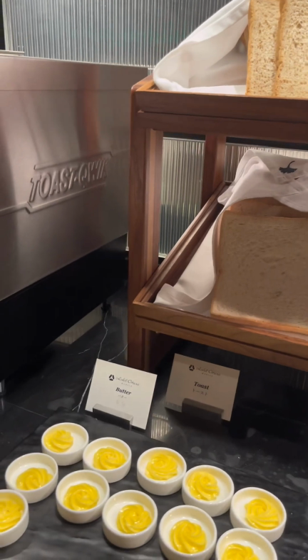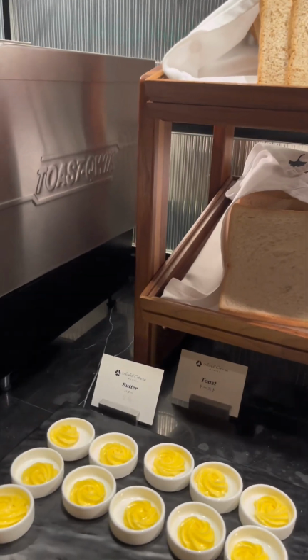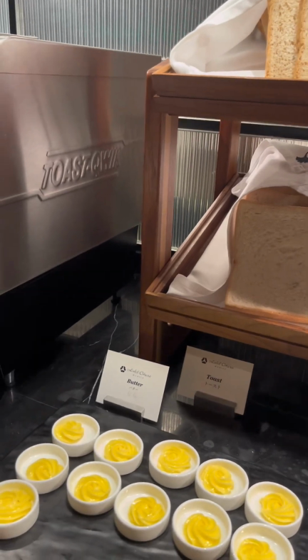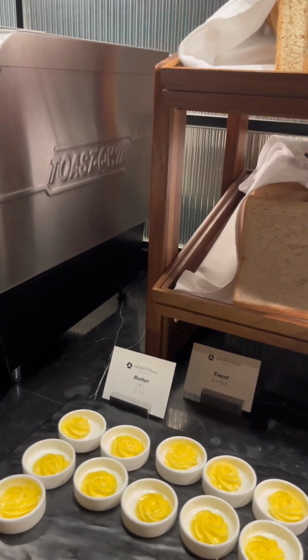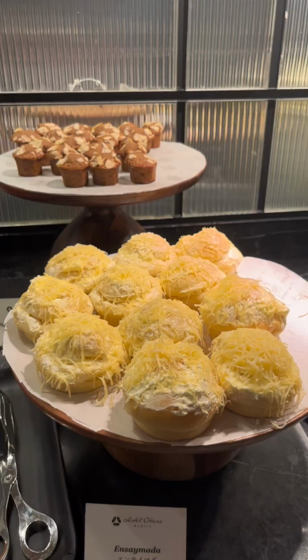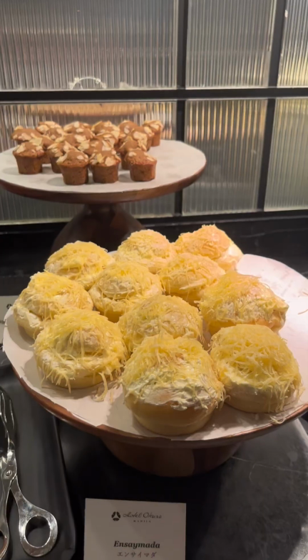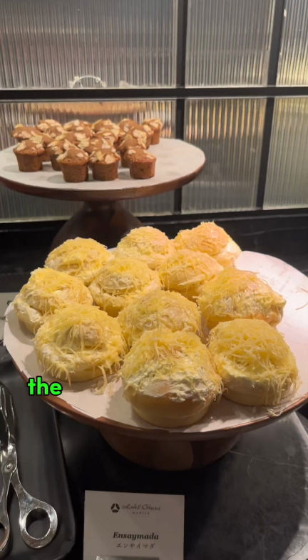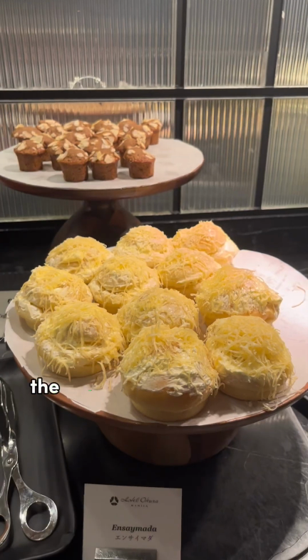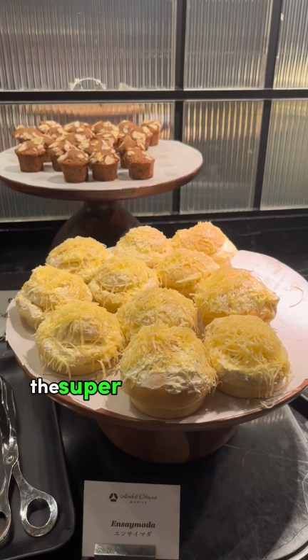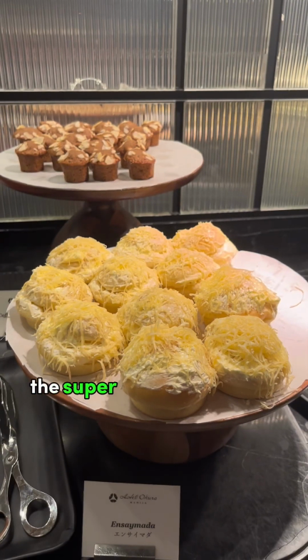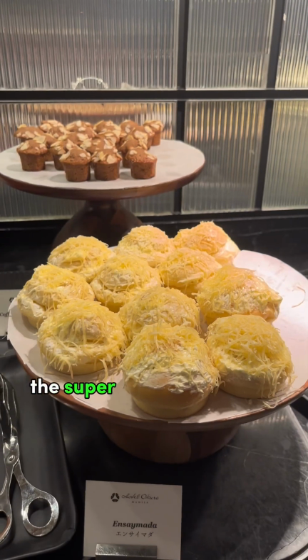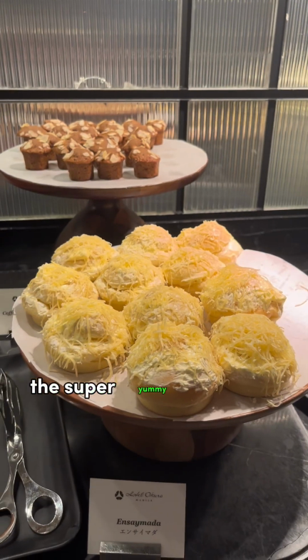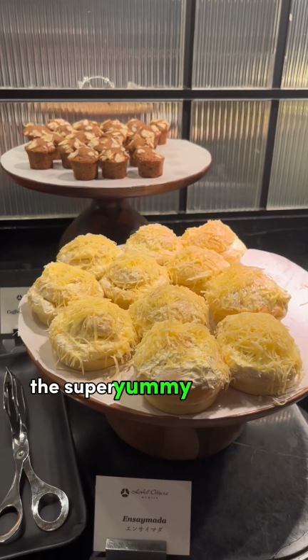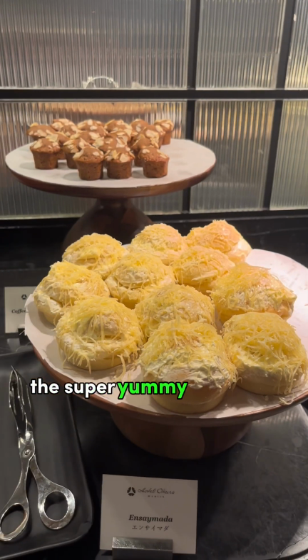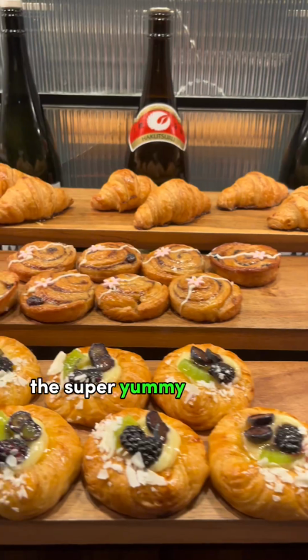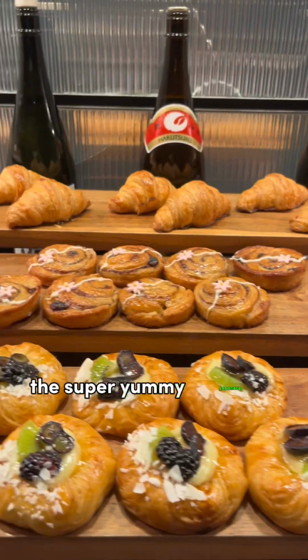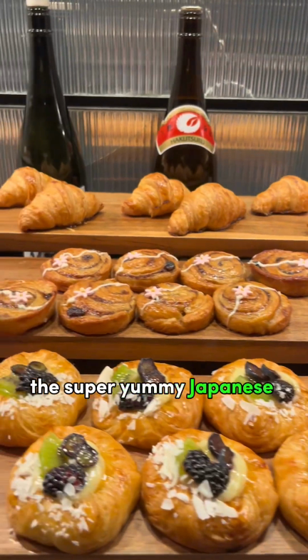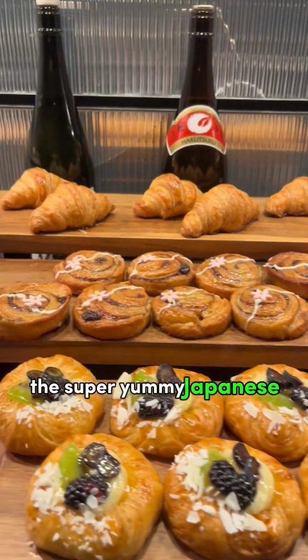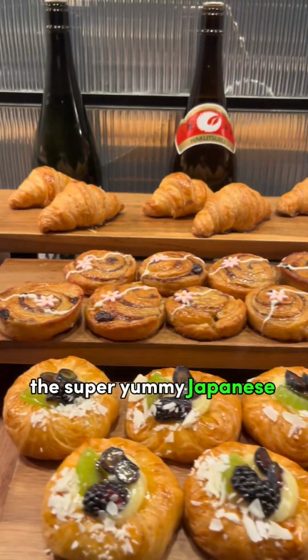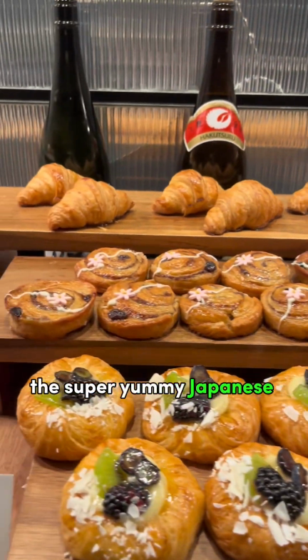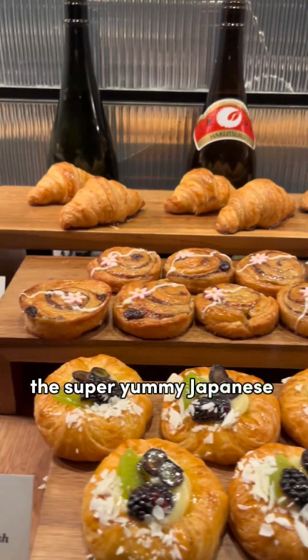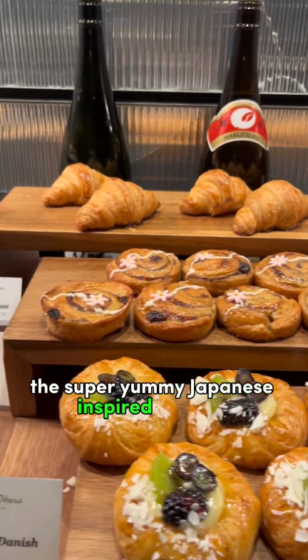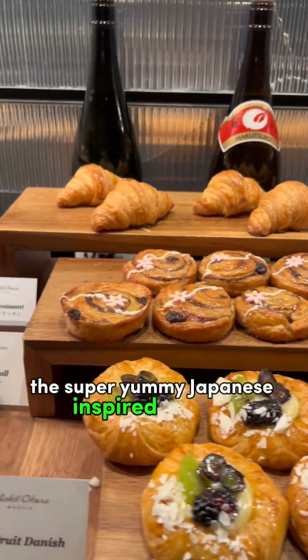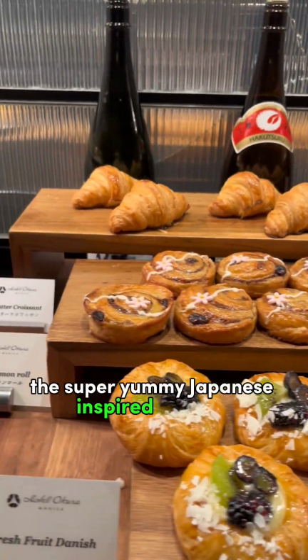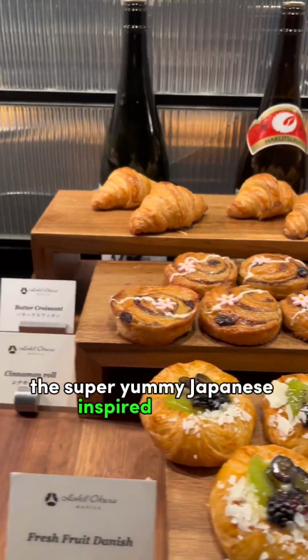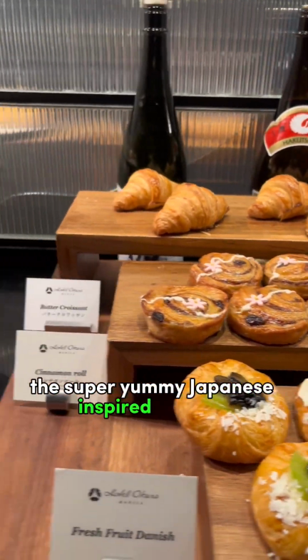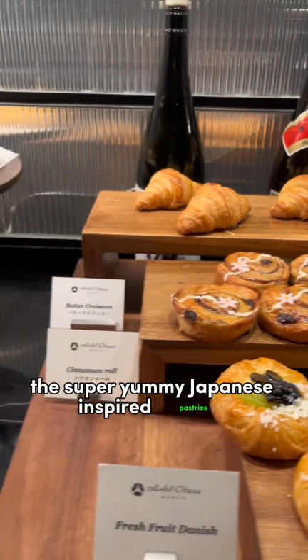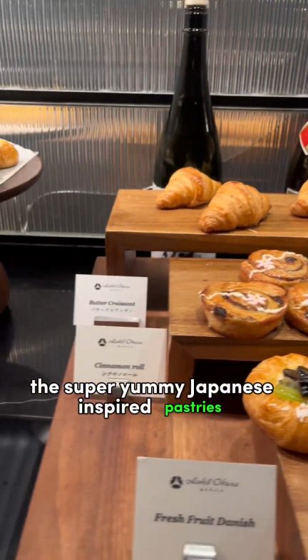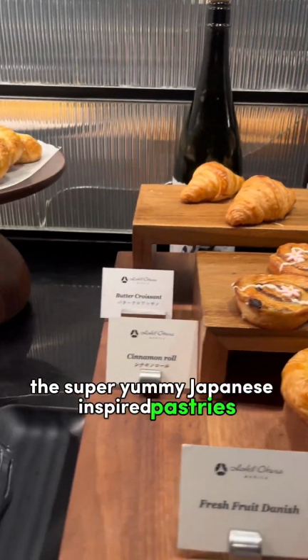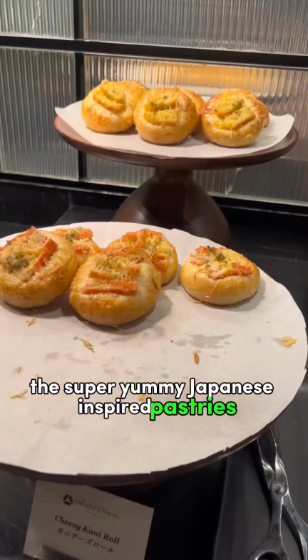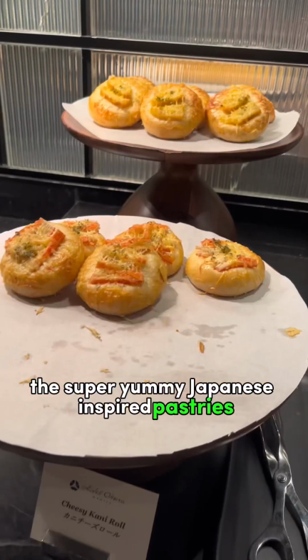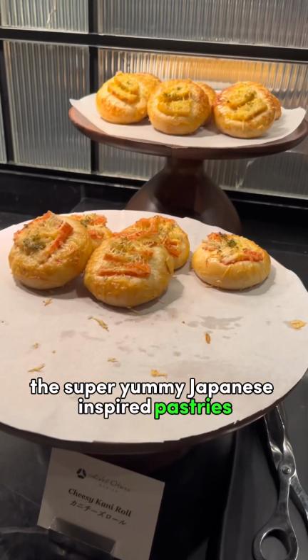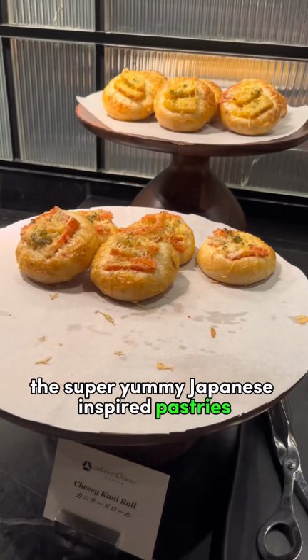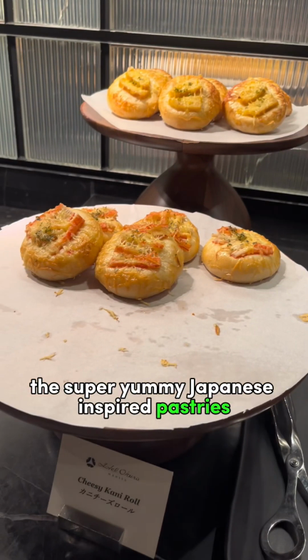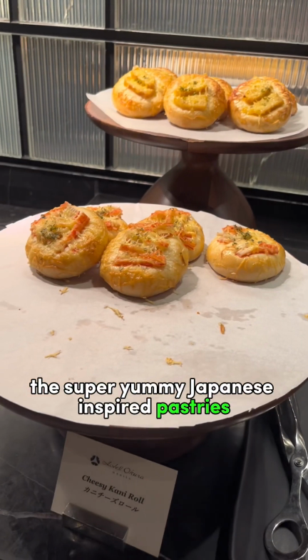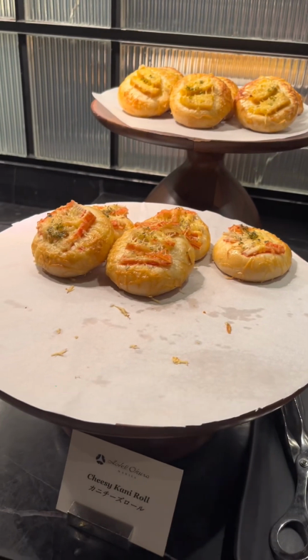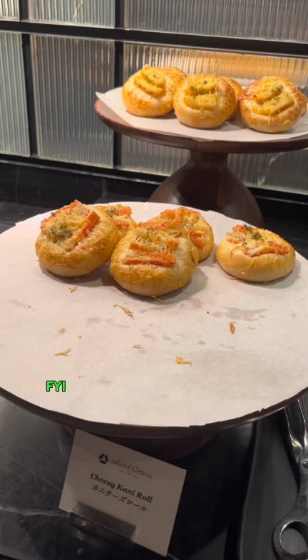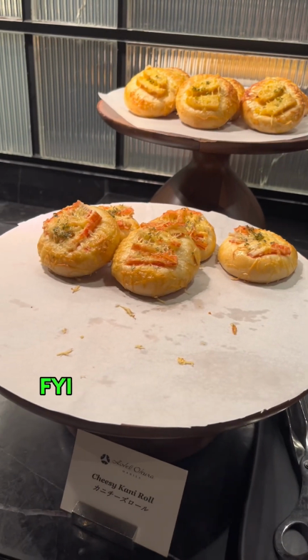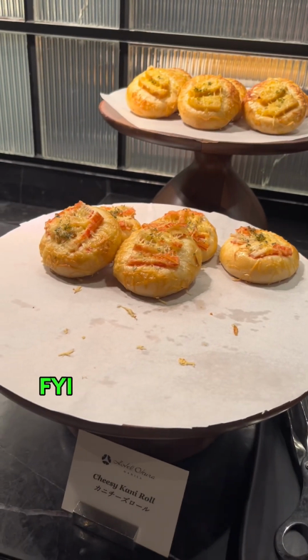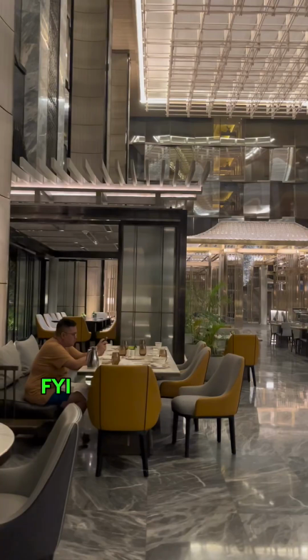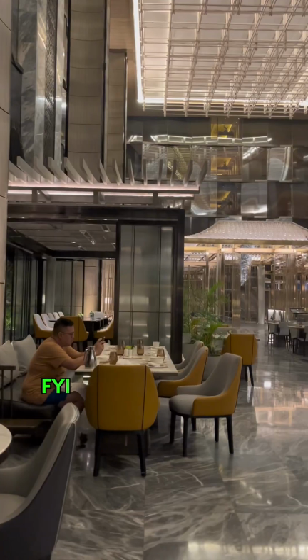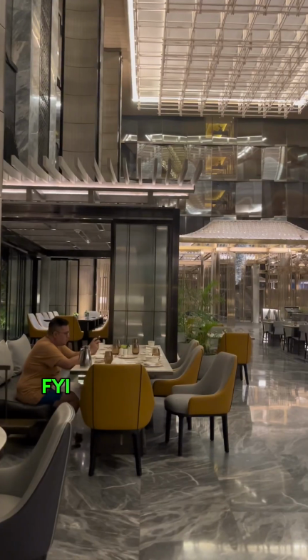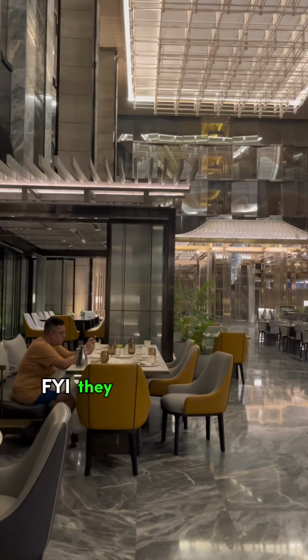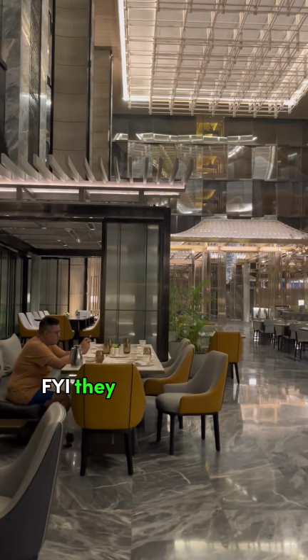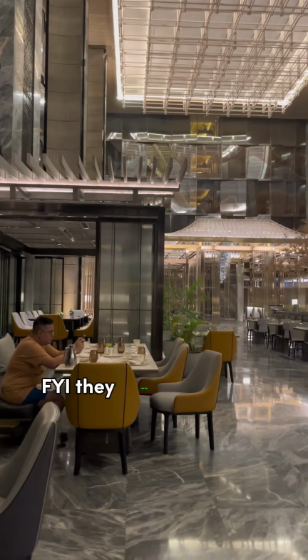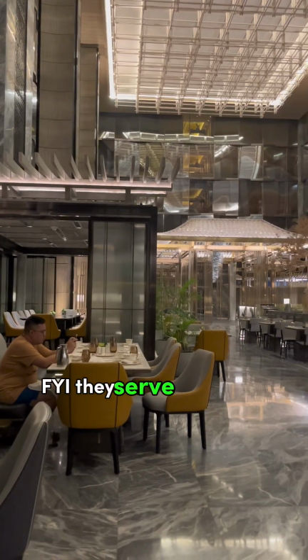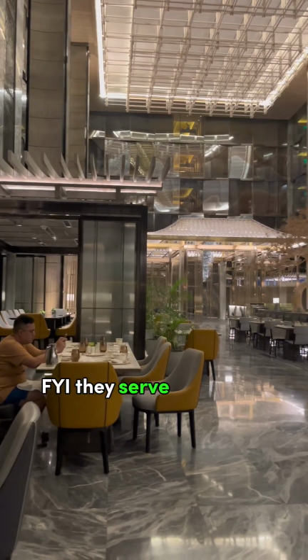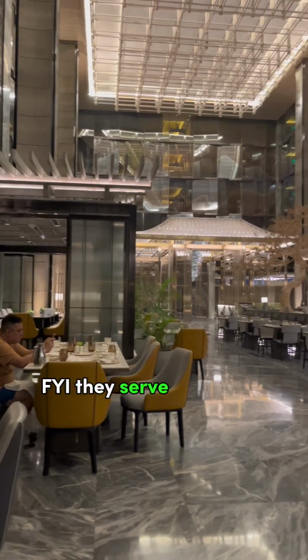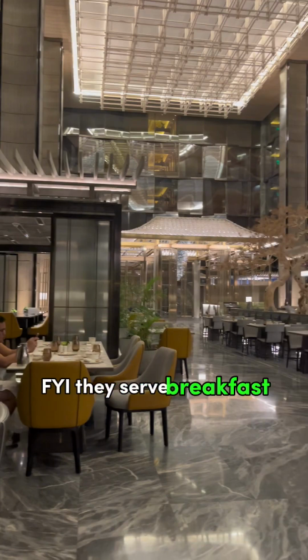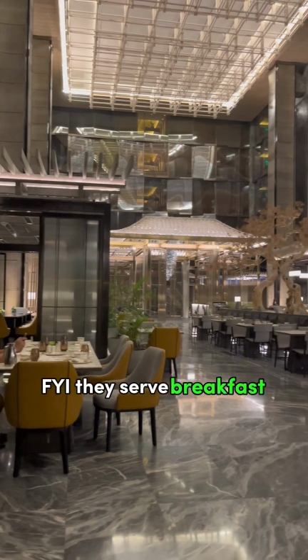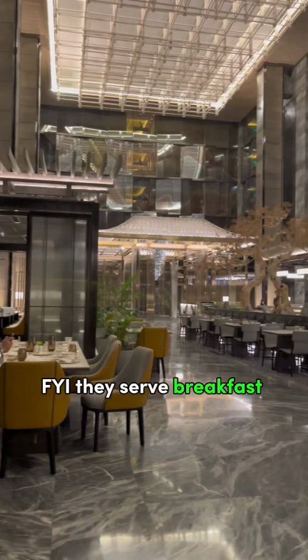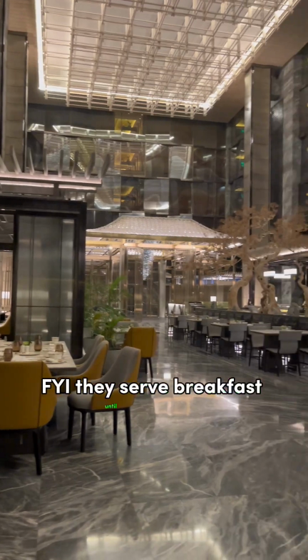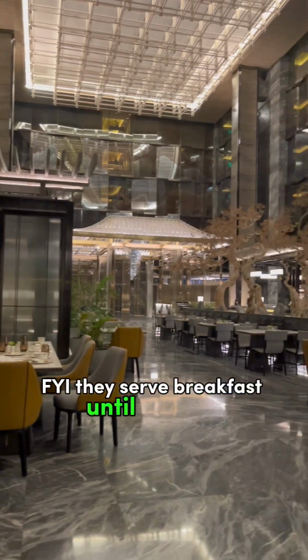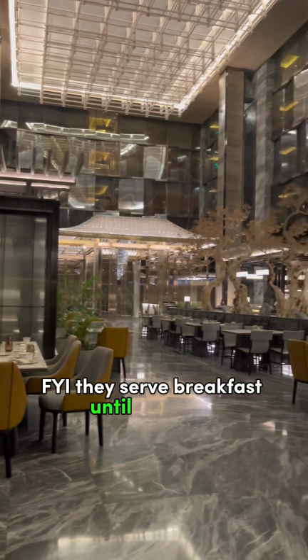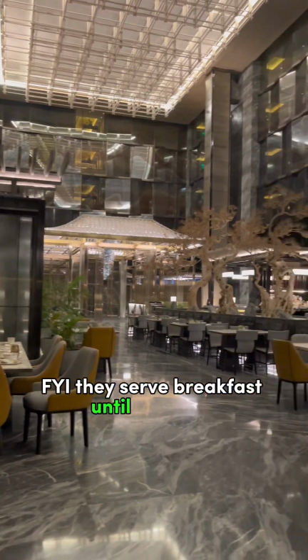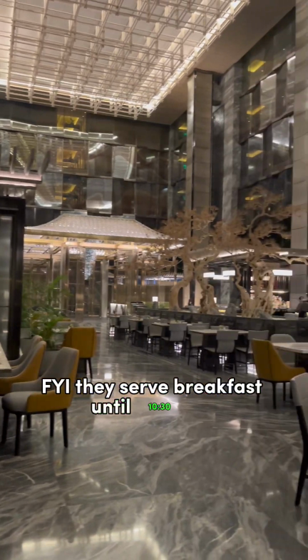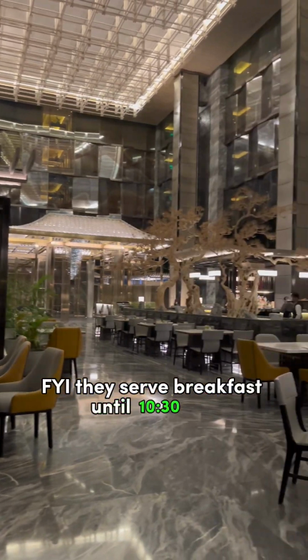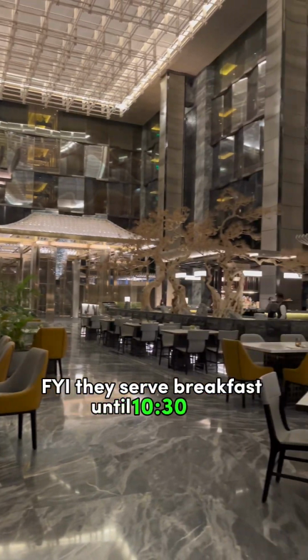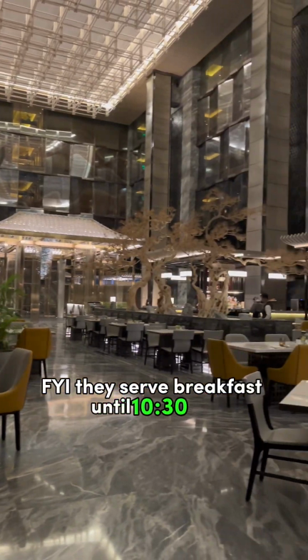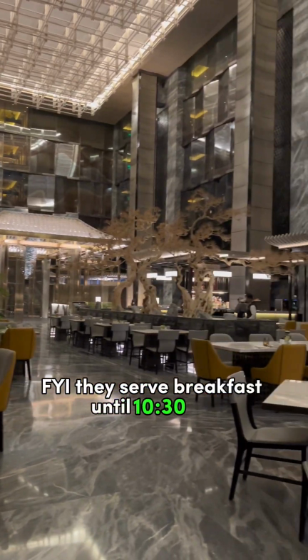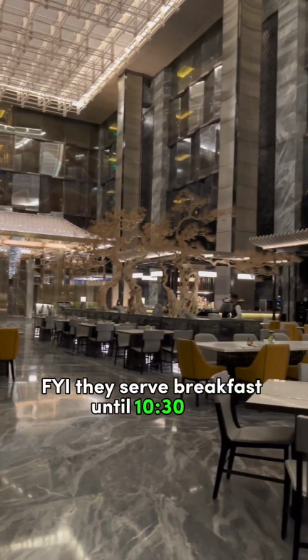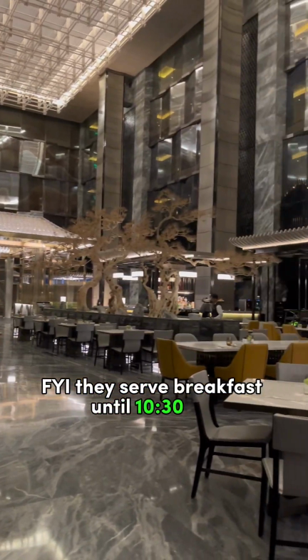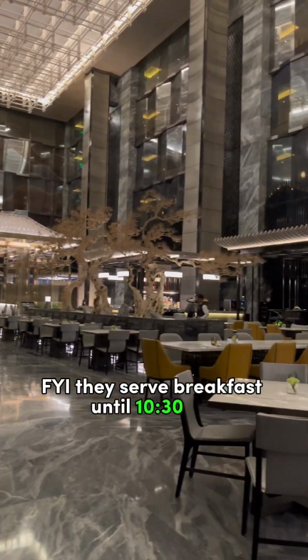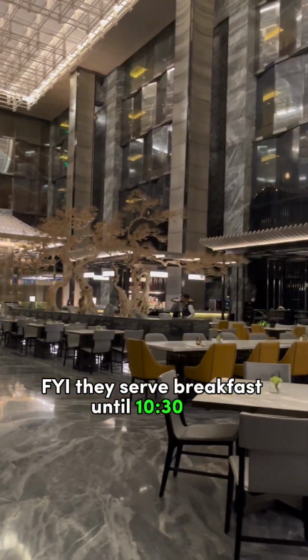The super yummy Japanese-inspired pastries. FYI, they serve breakfast until 10:30am.